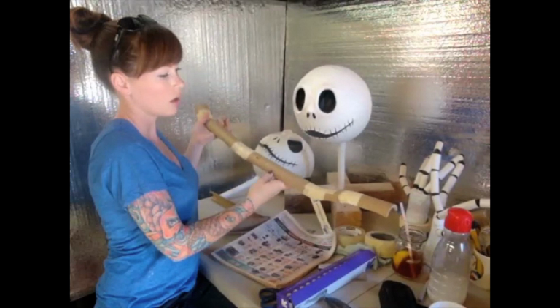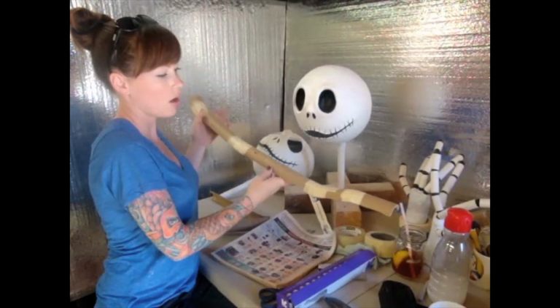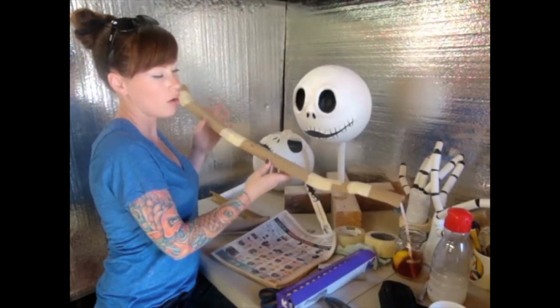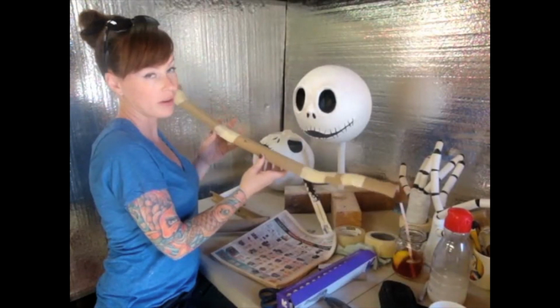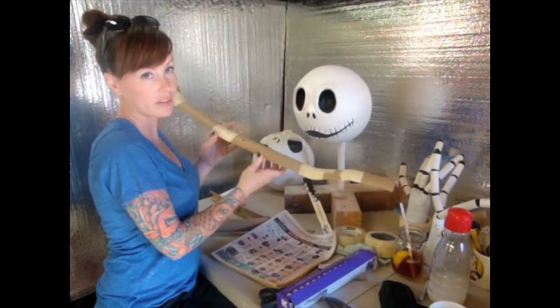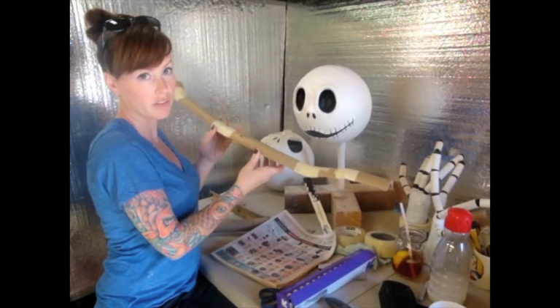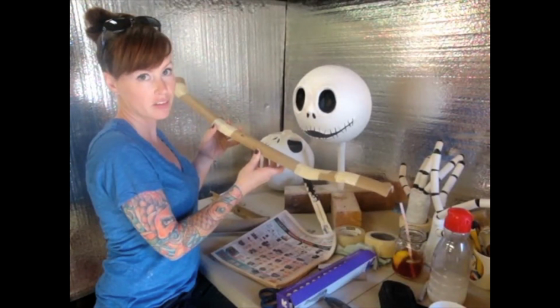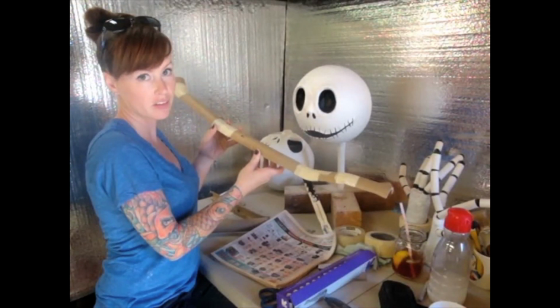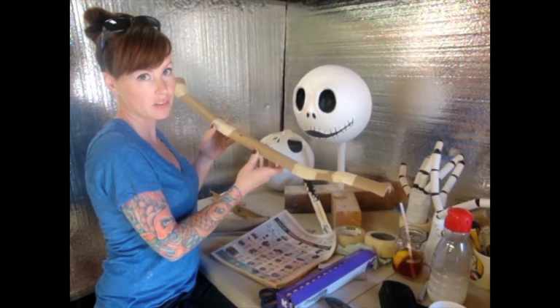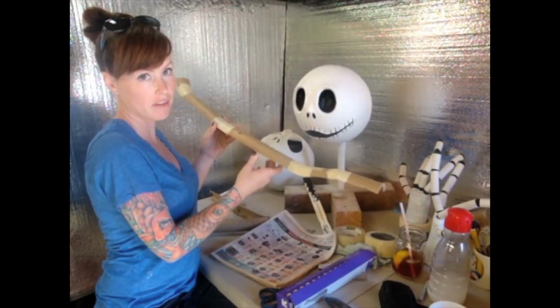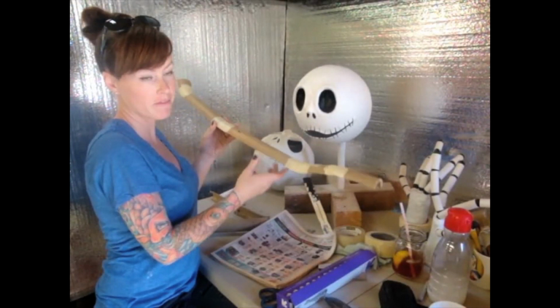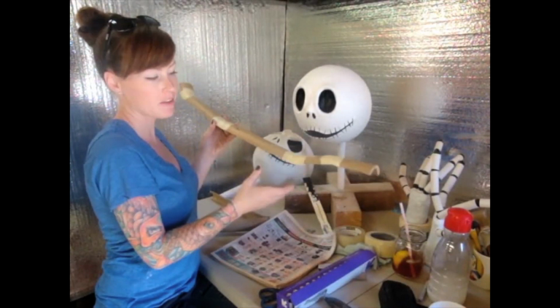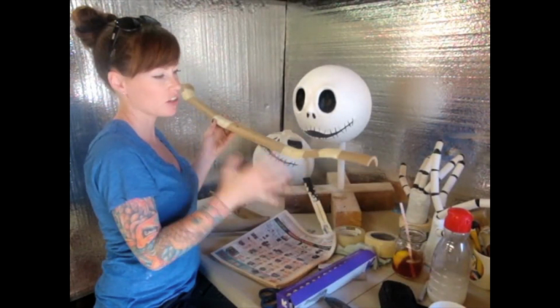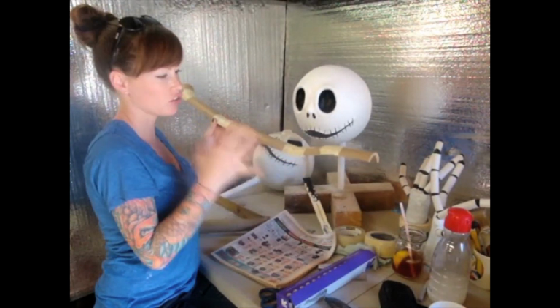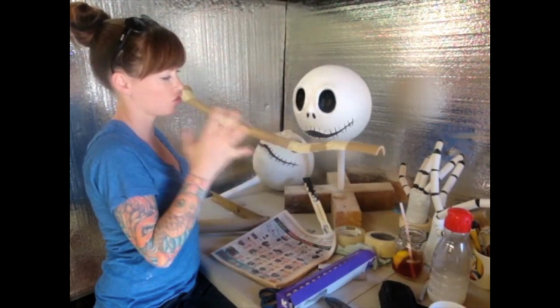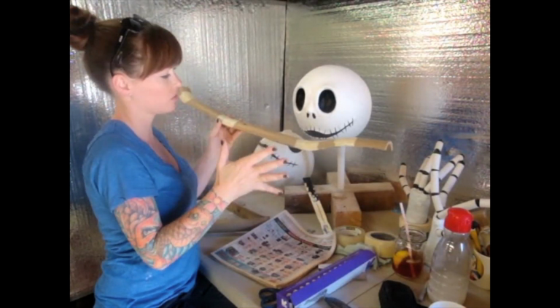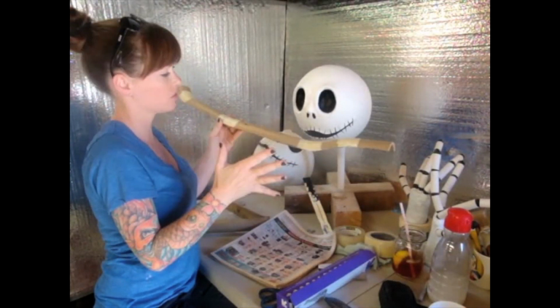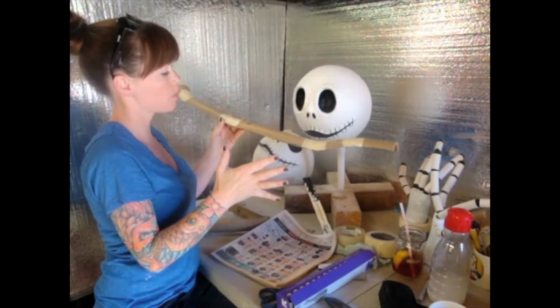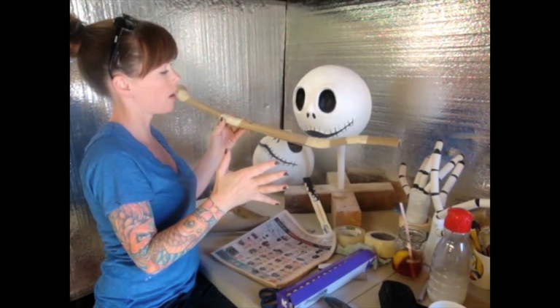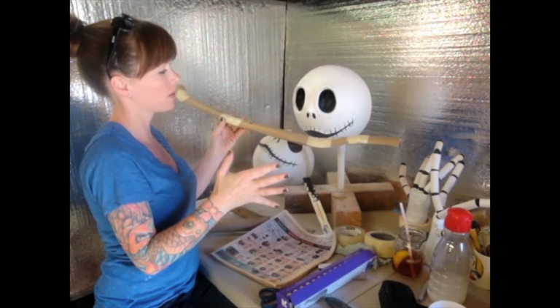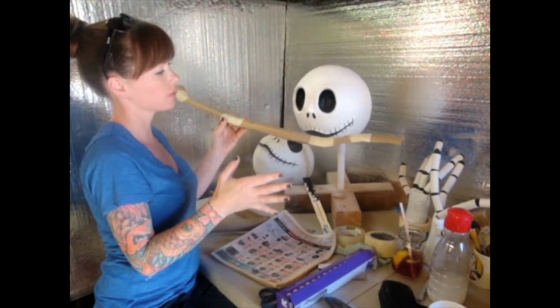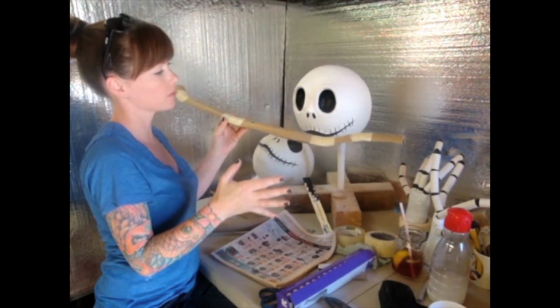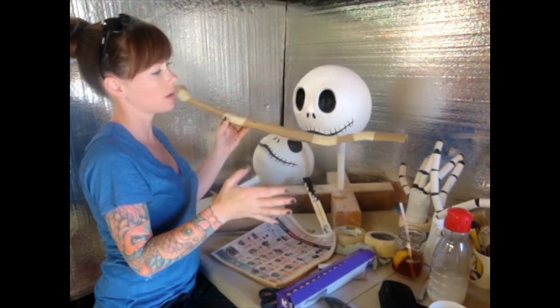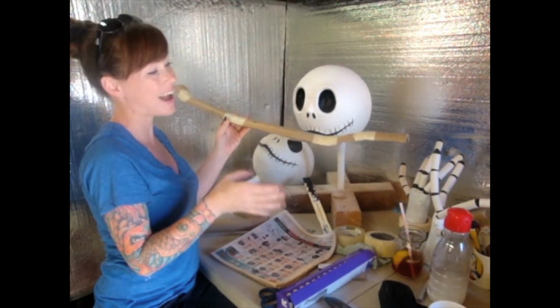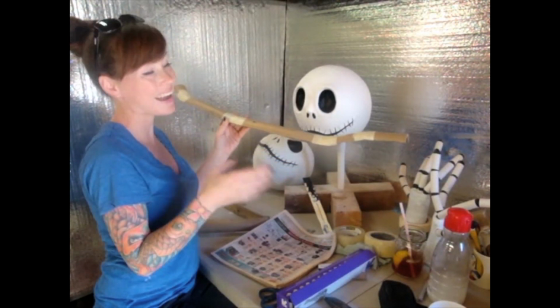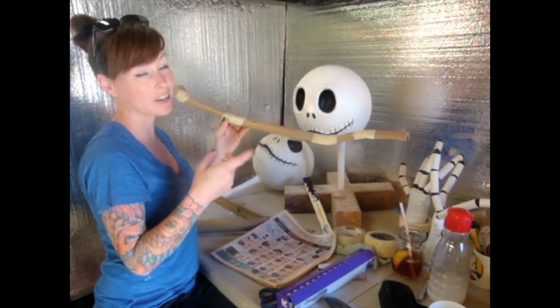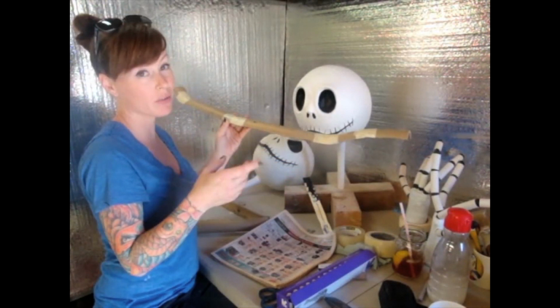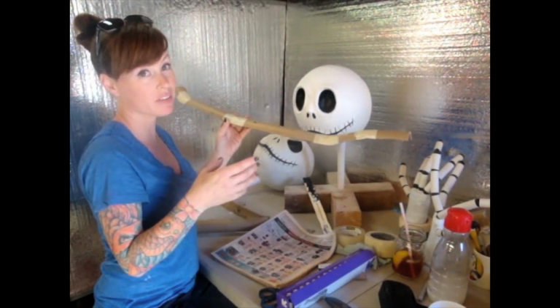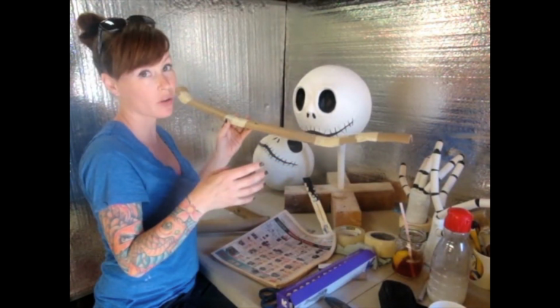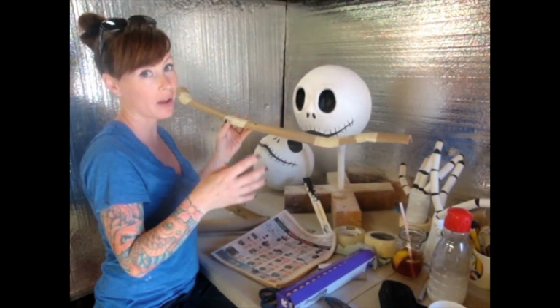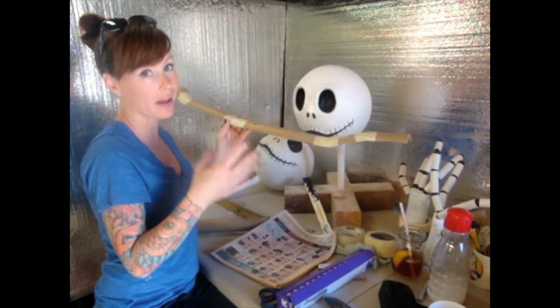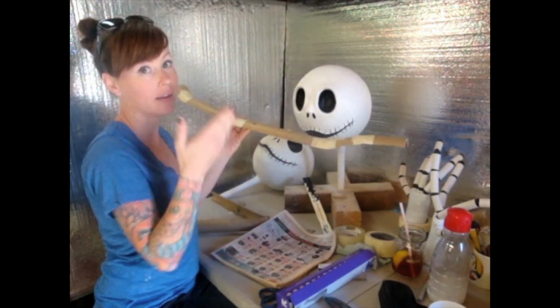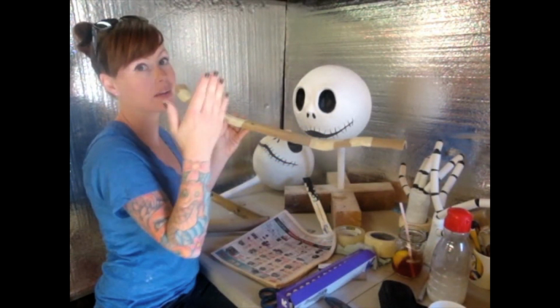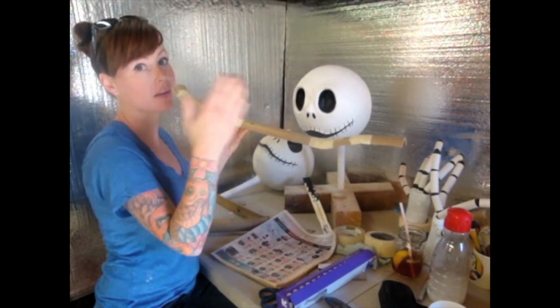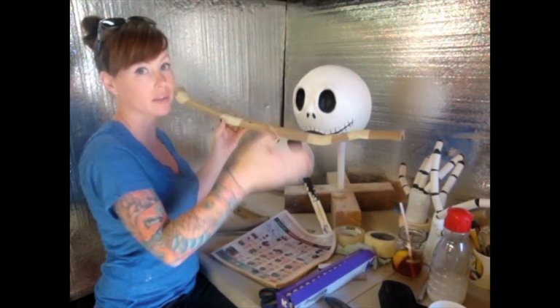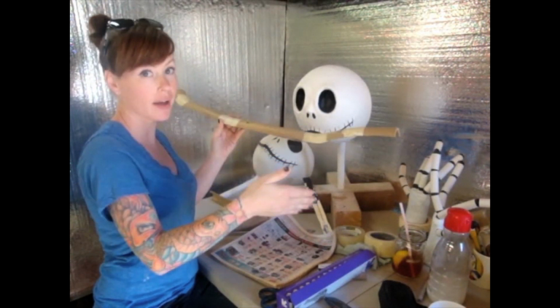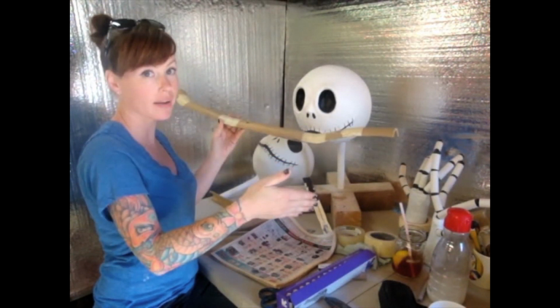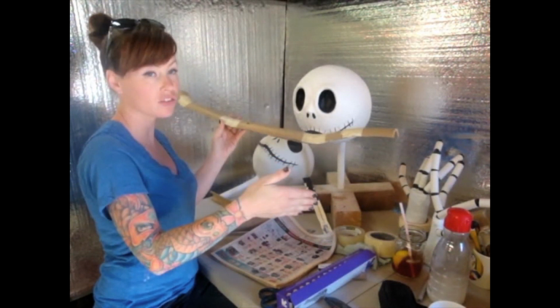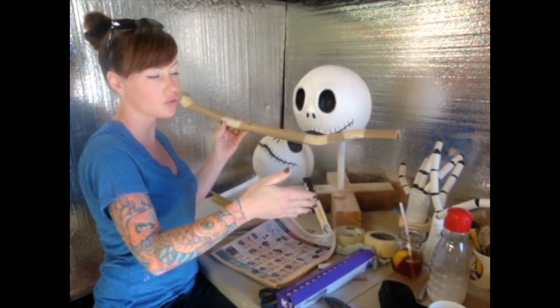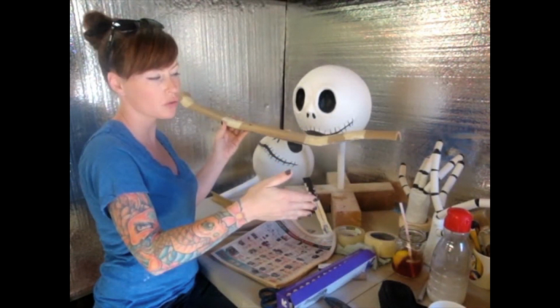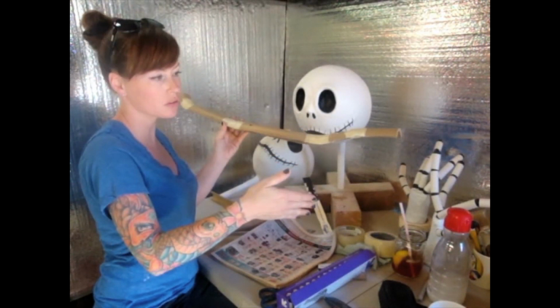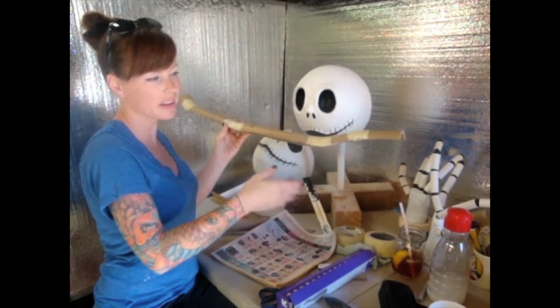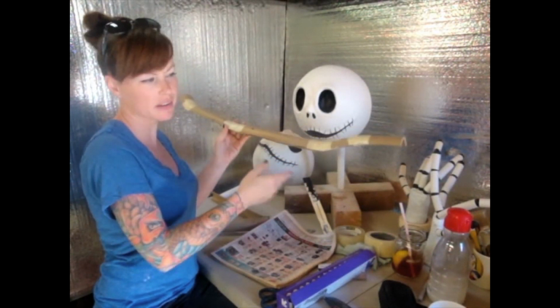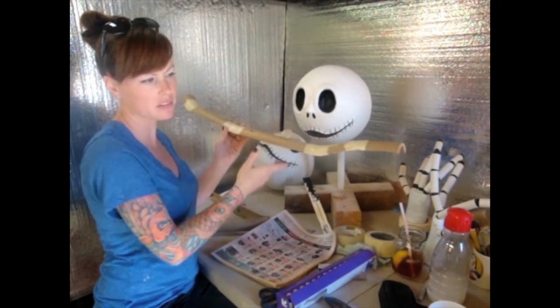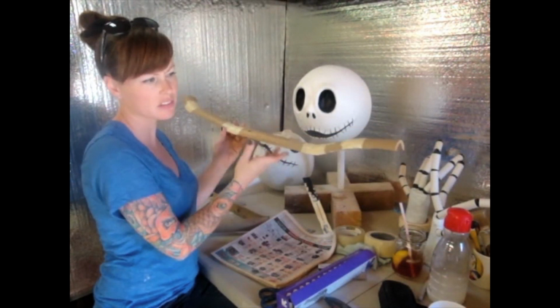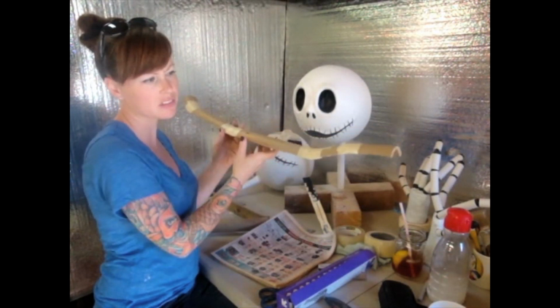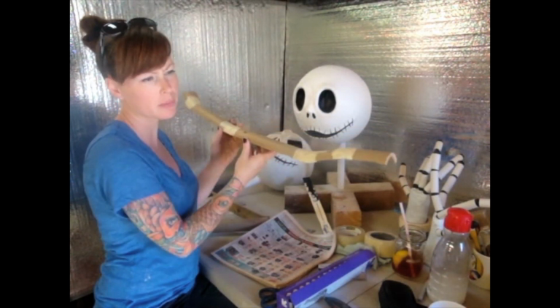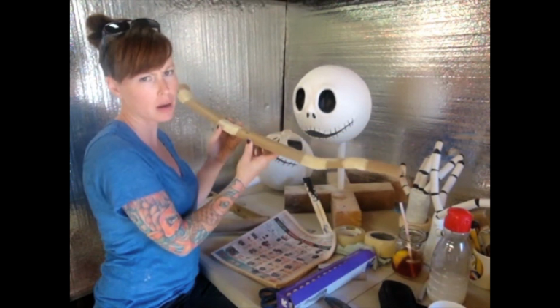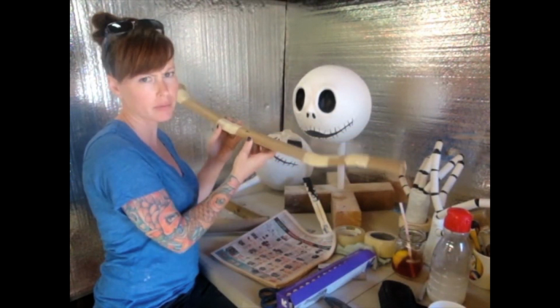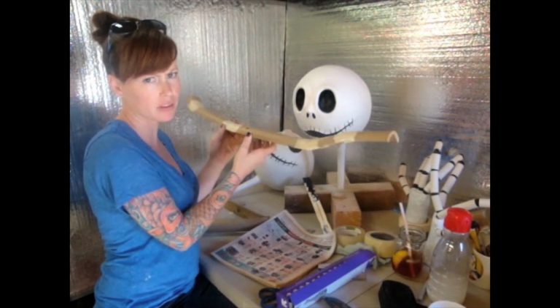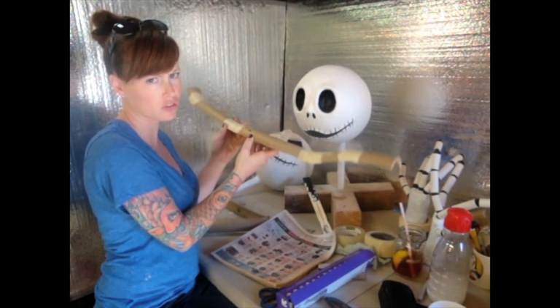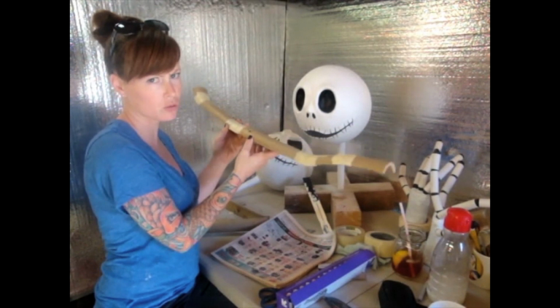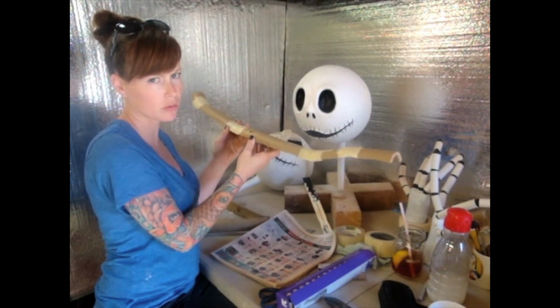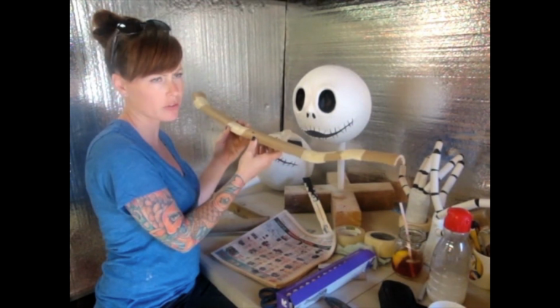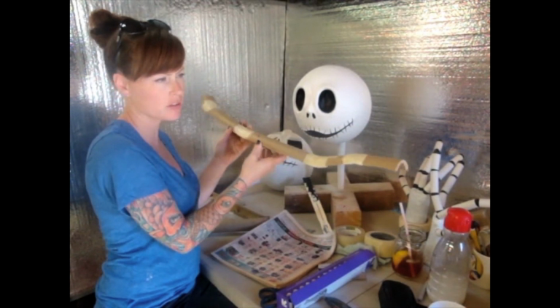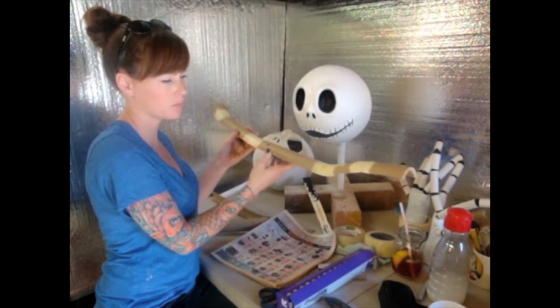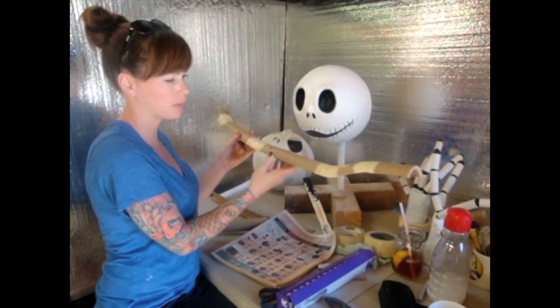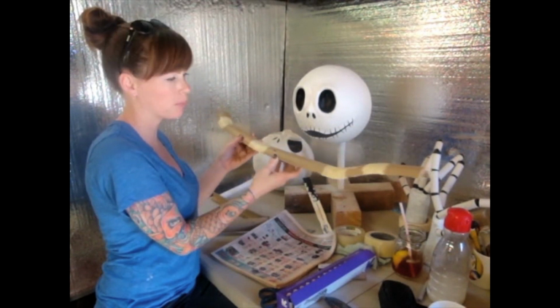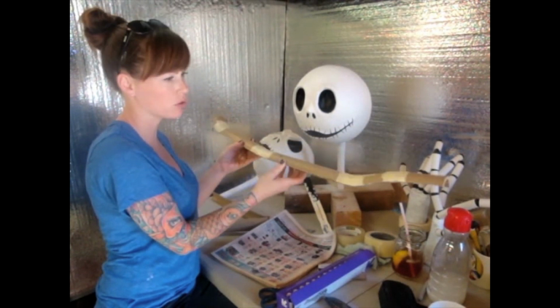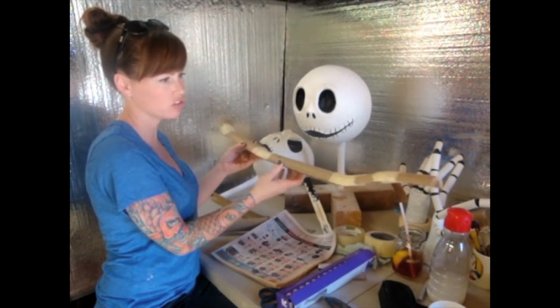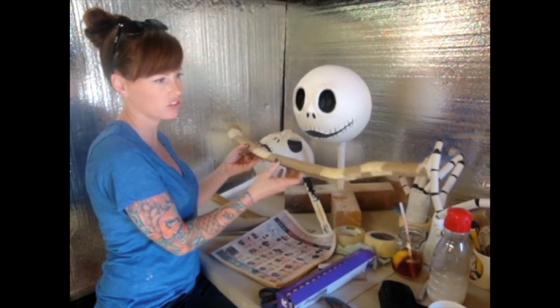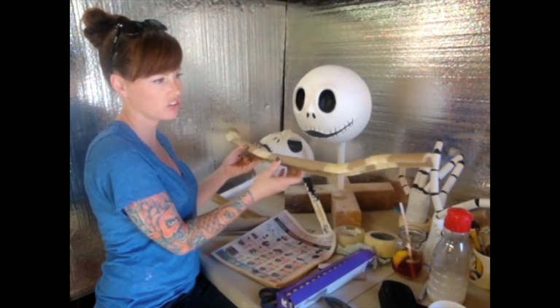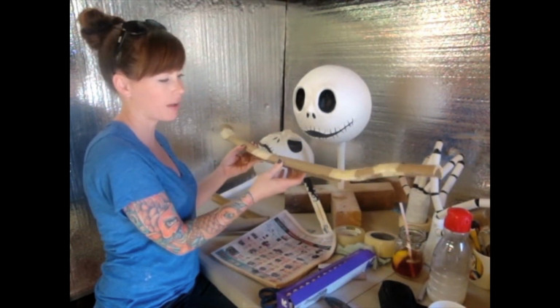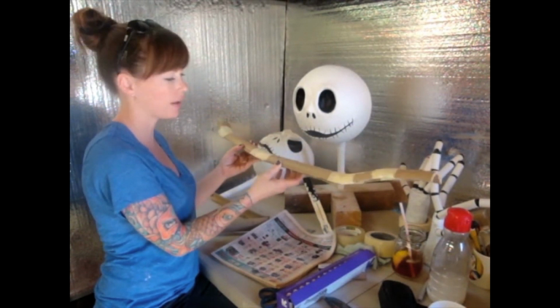So this is the finished spine. I can always go ahead and cut it shorter later, since I'm not really sure of his proportions yet.